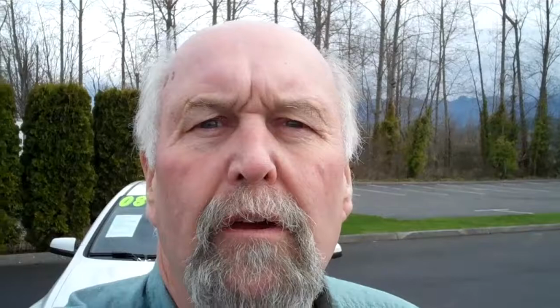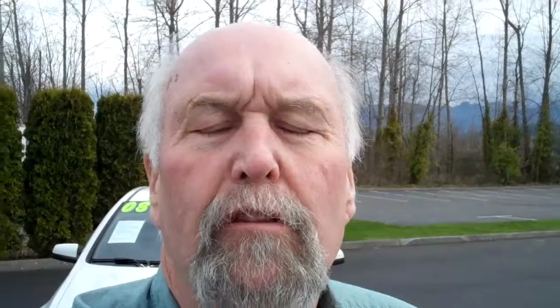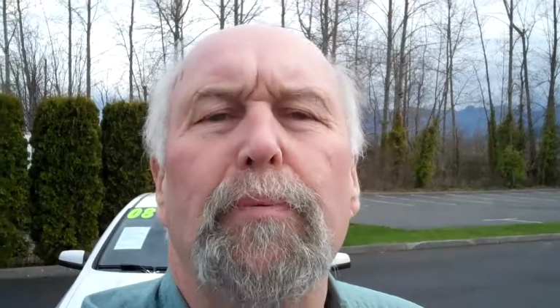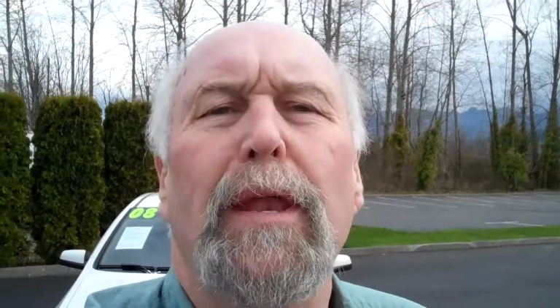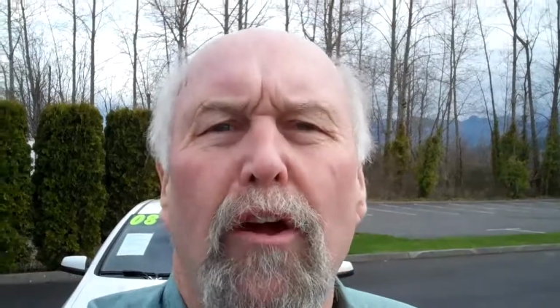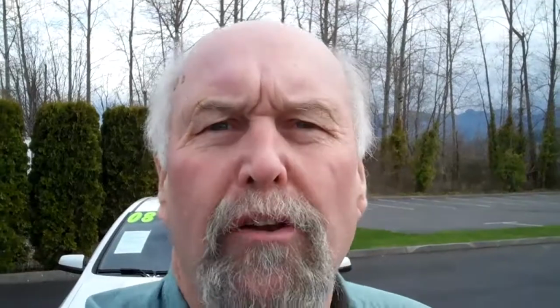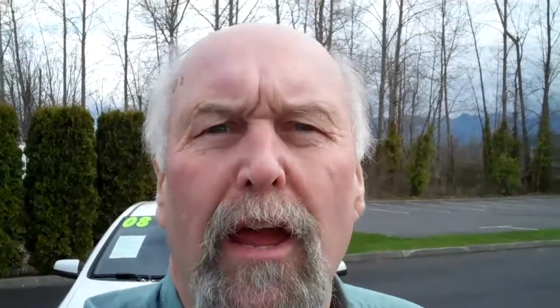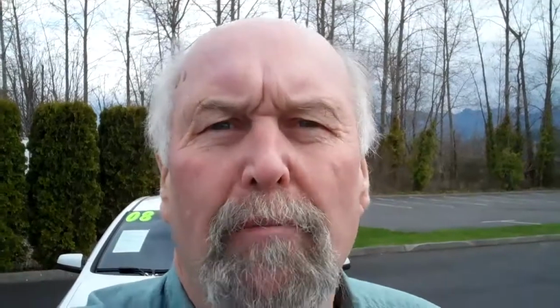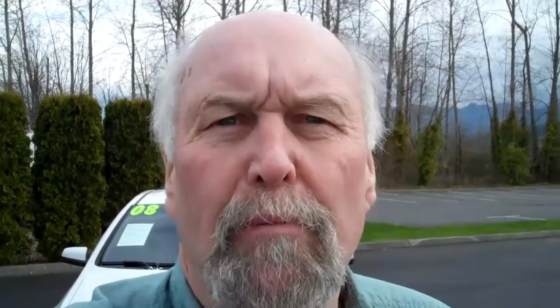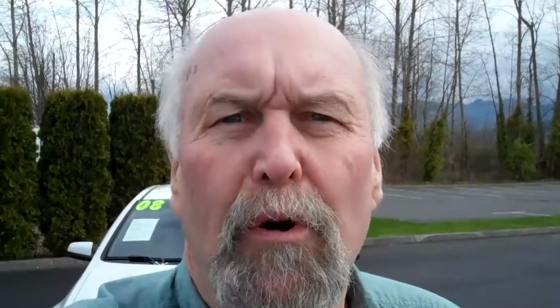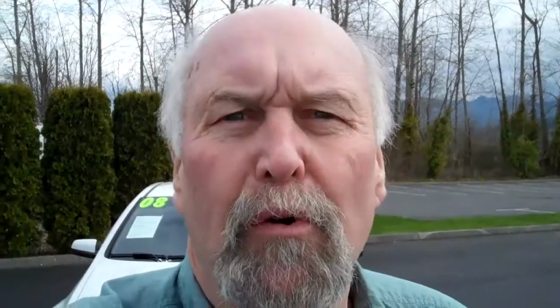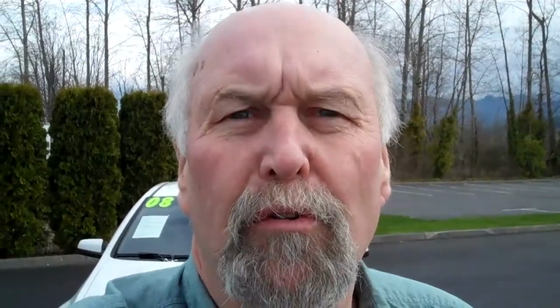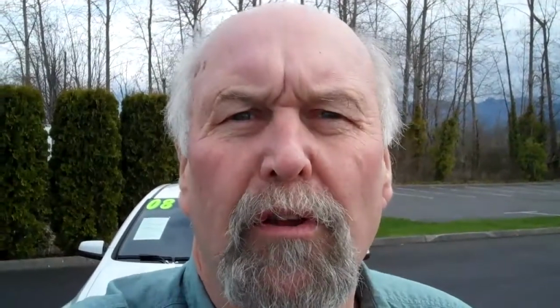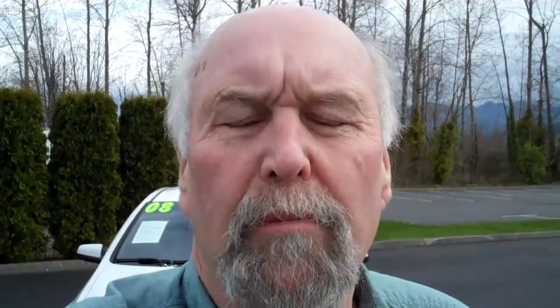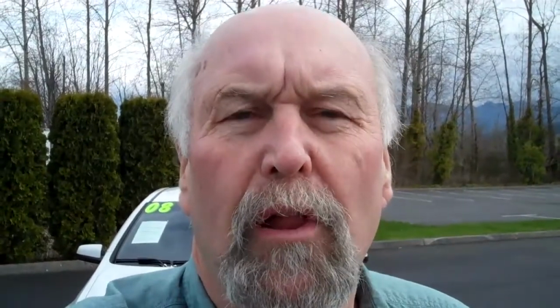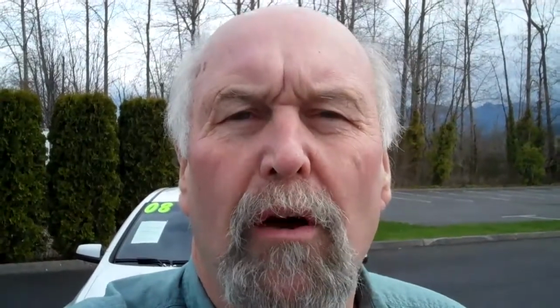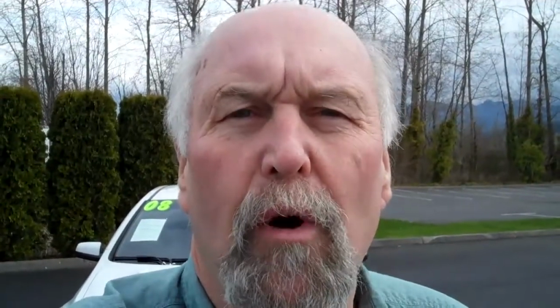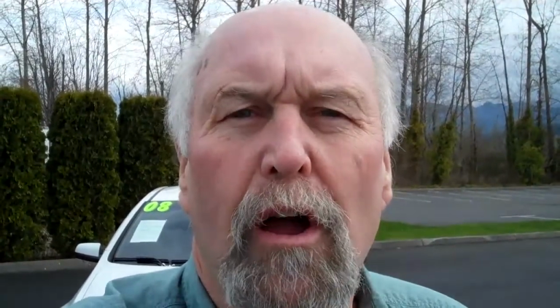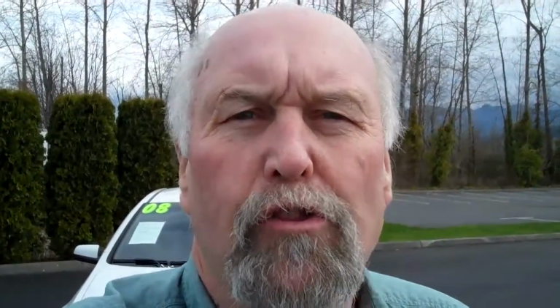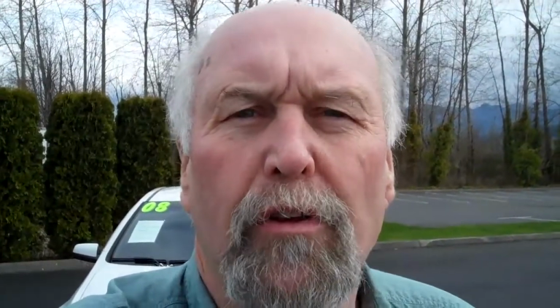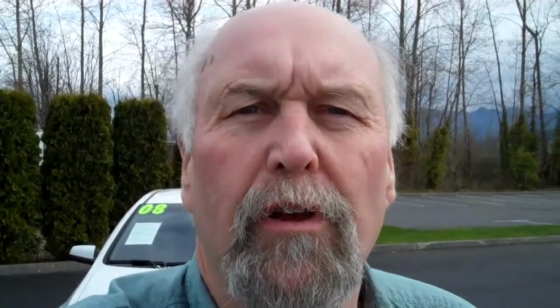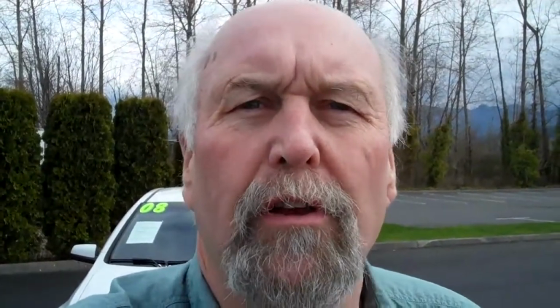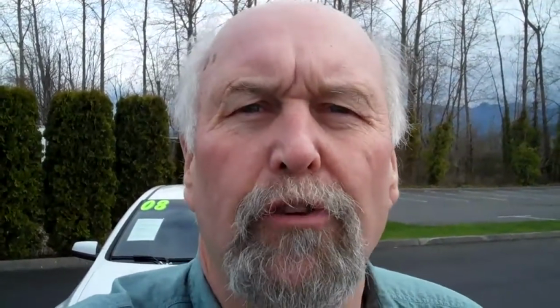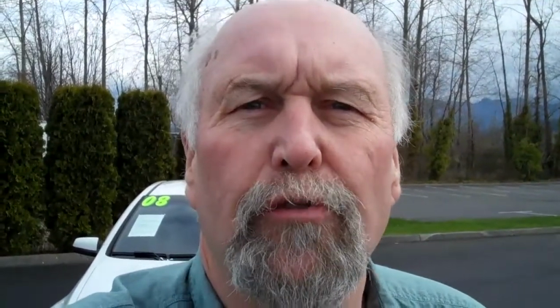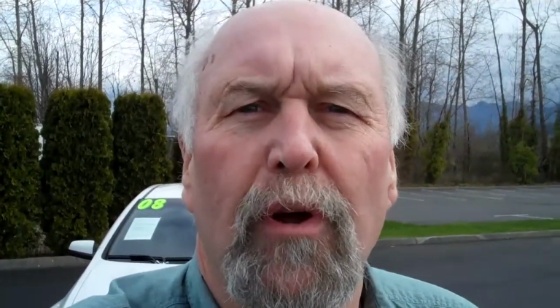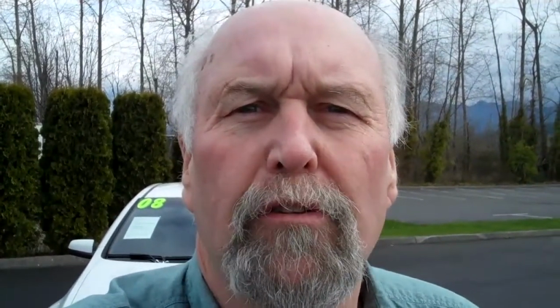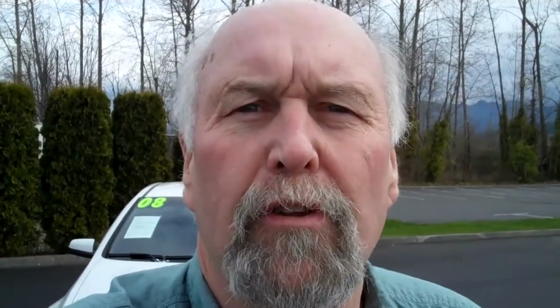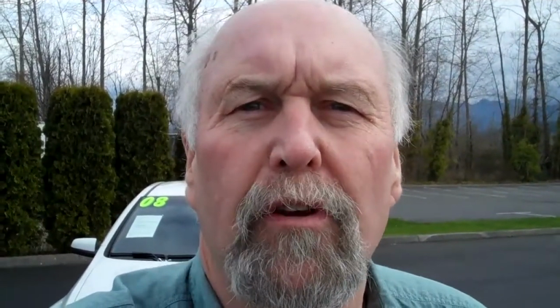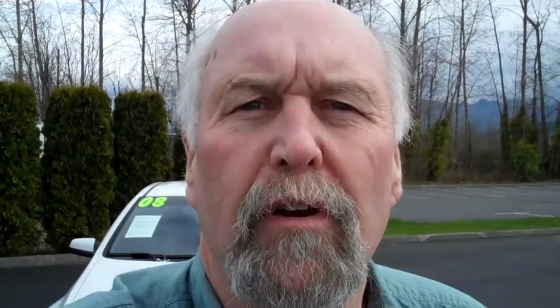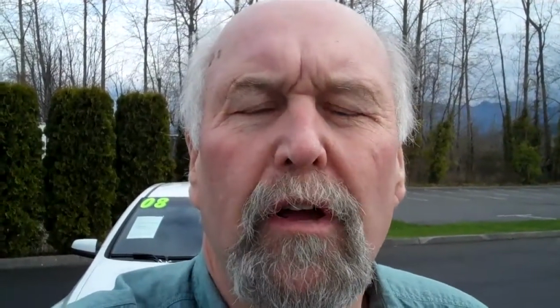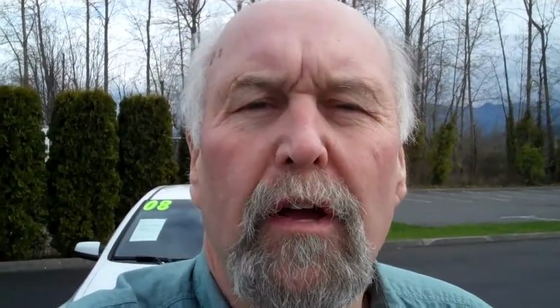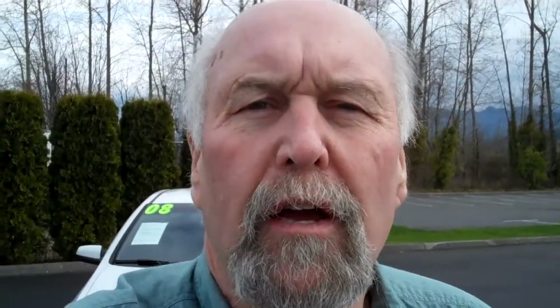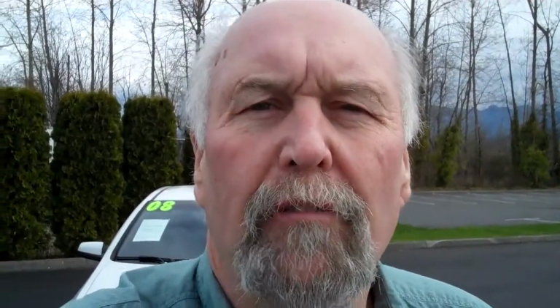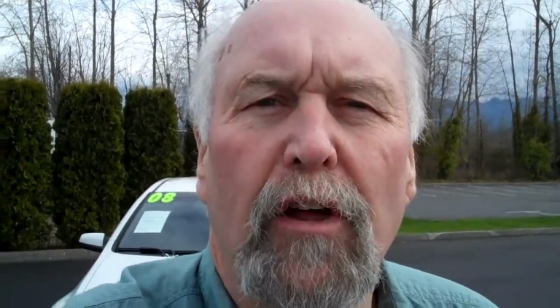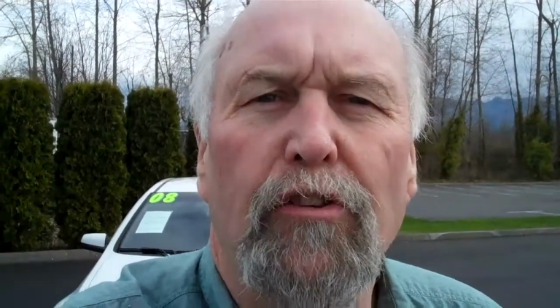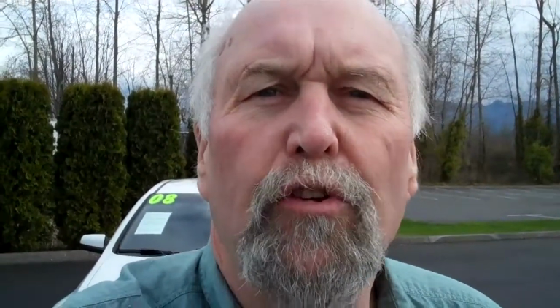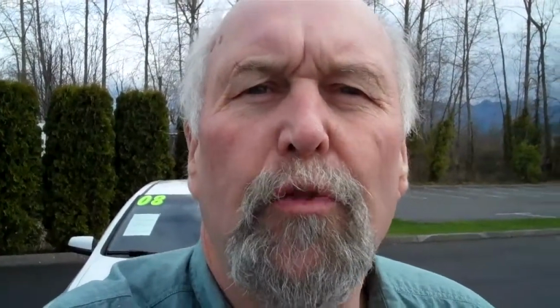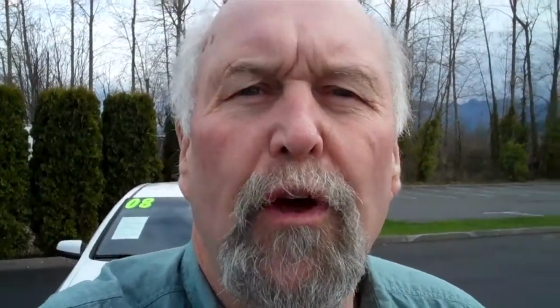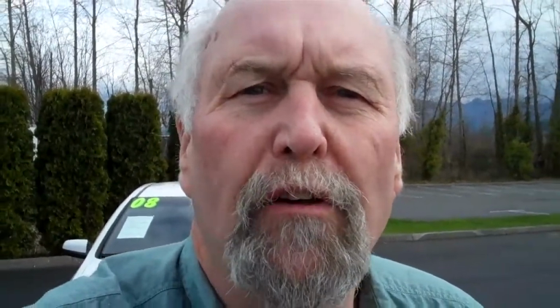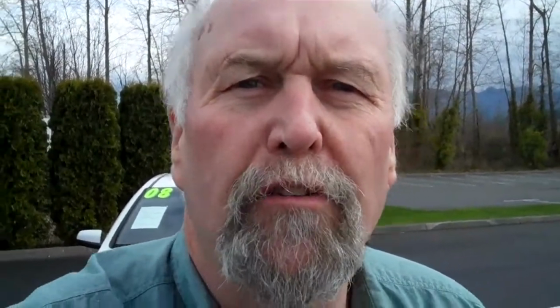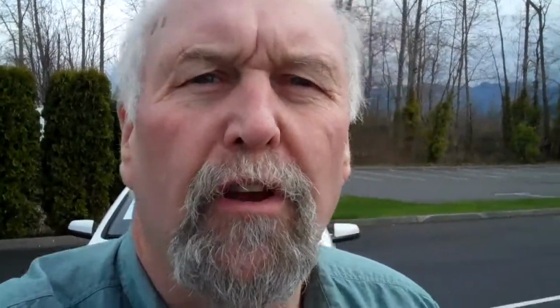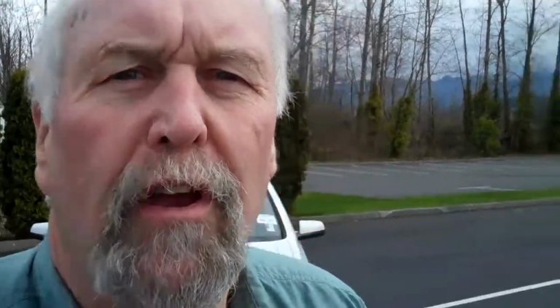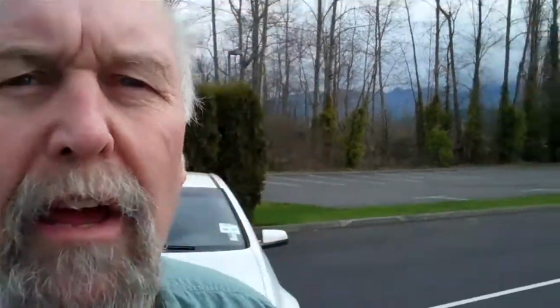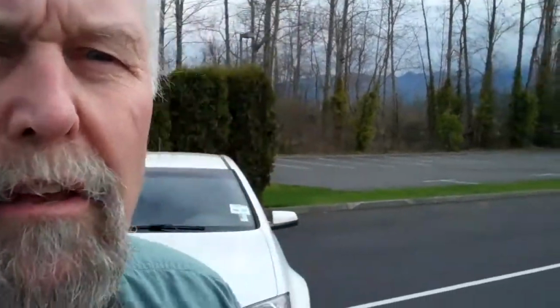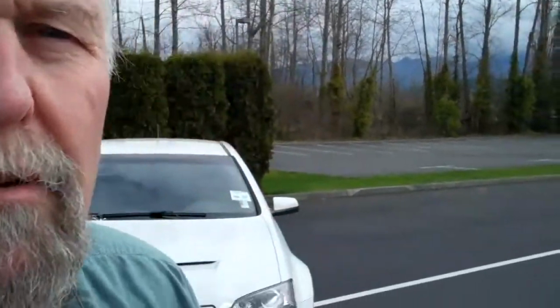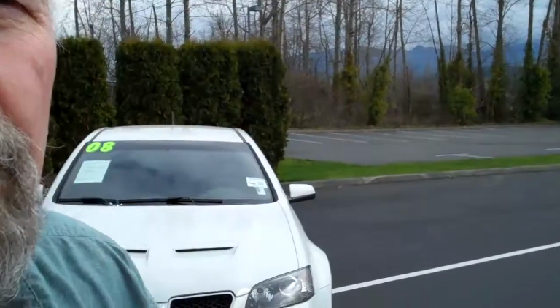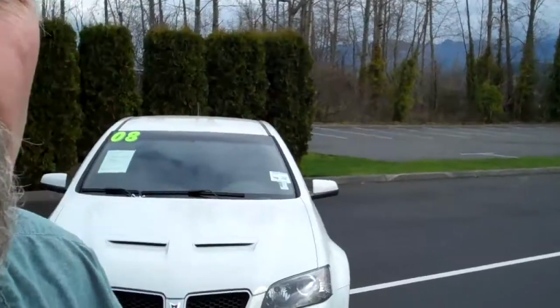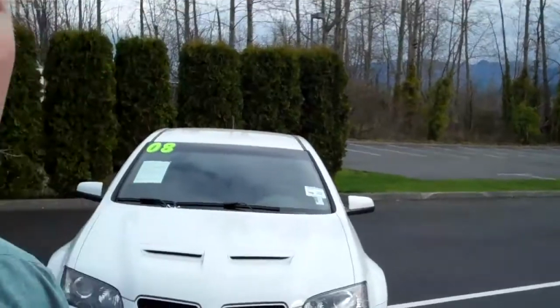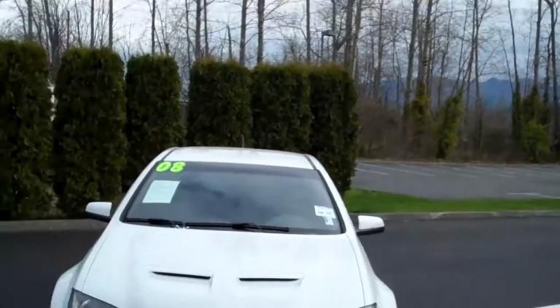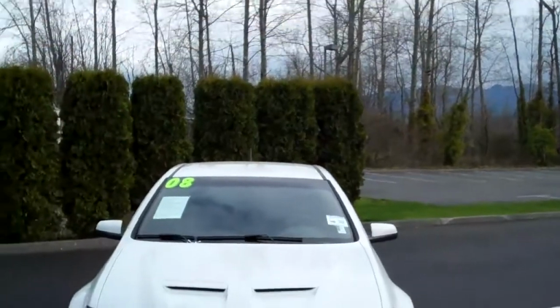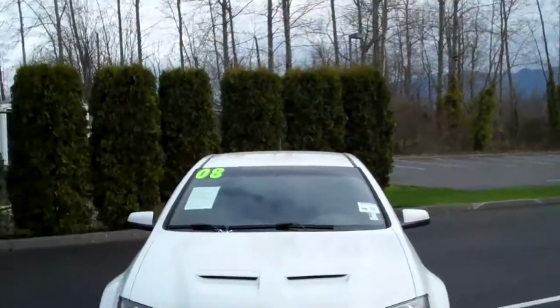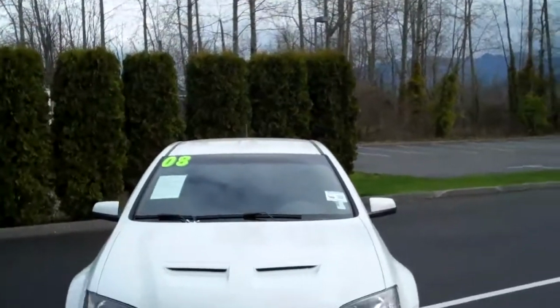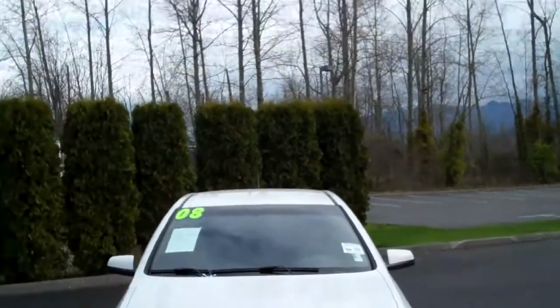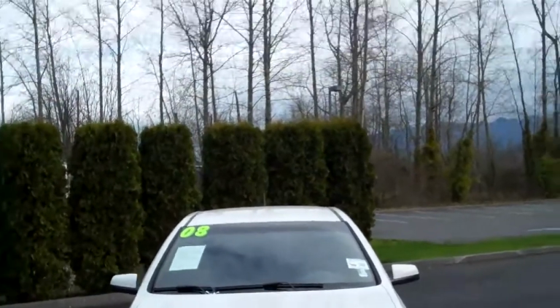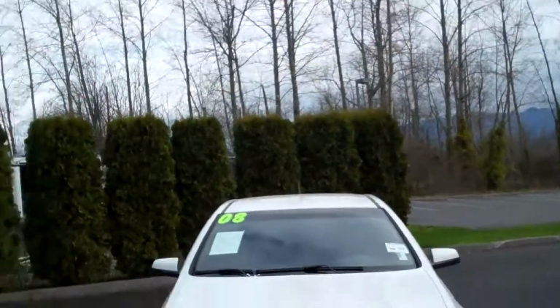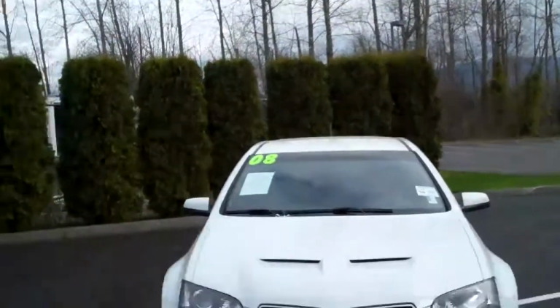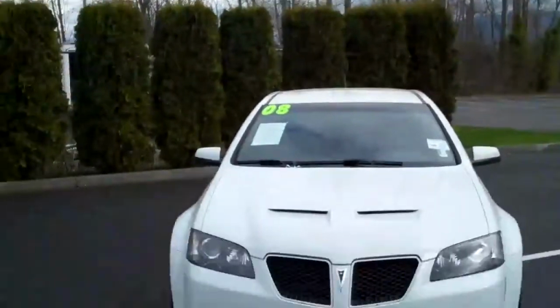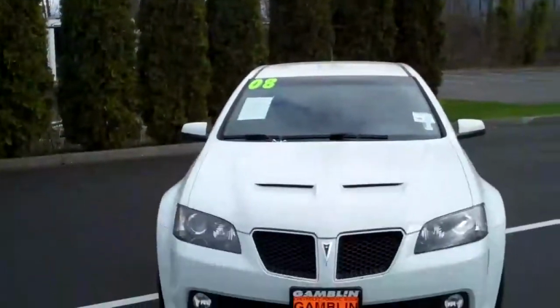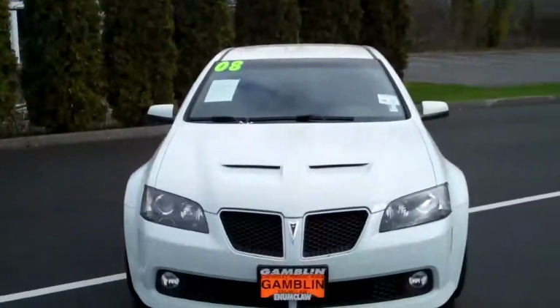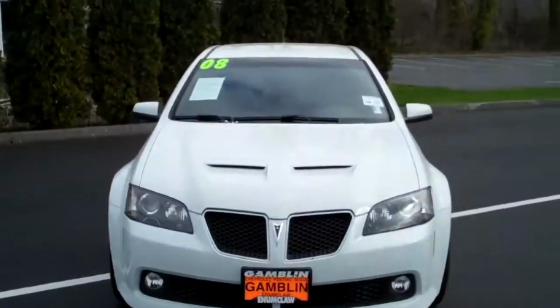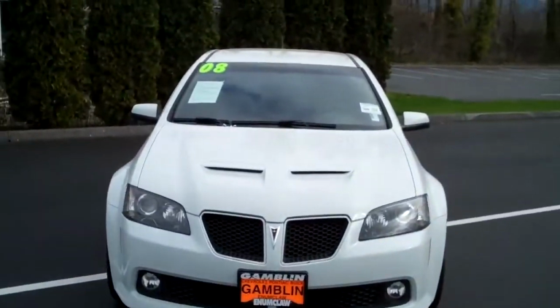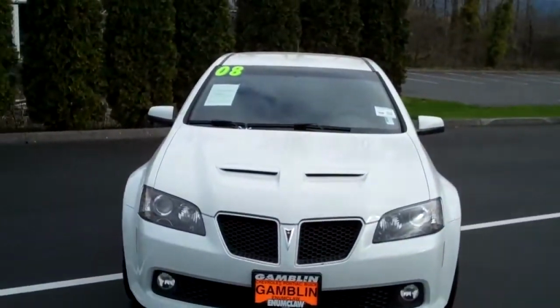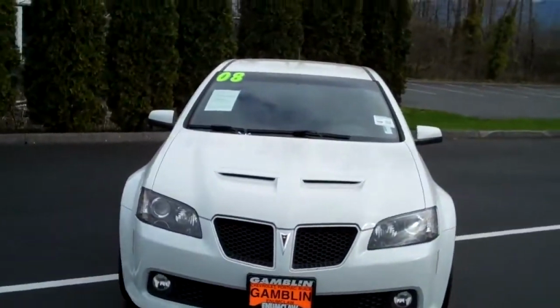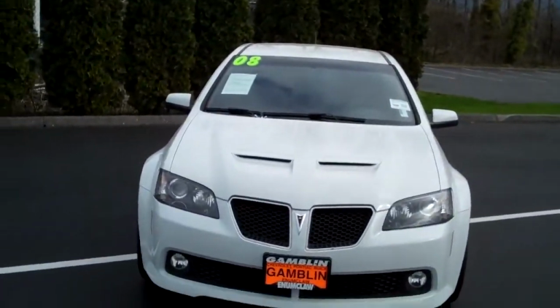Smitty, Art Gamblin Motors, Enumclaw, Washington at the Truck Center. I've got a 2008 Pontiac G8.